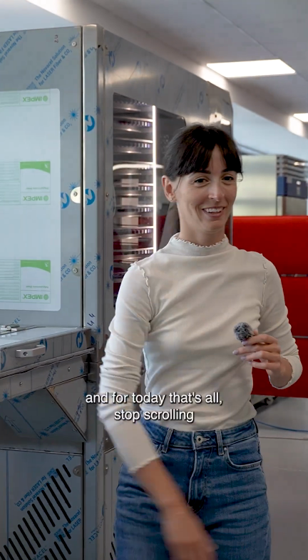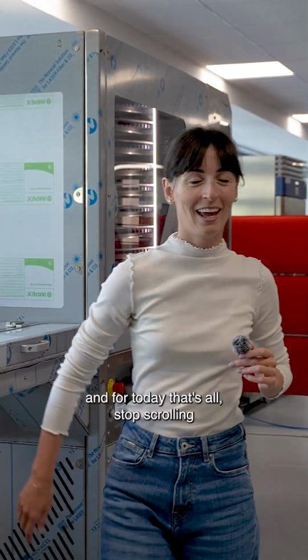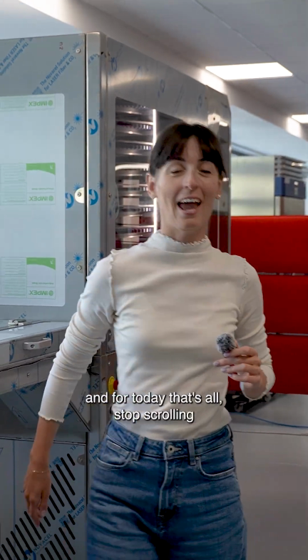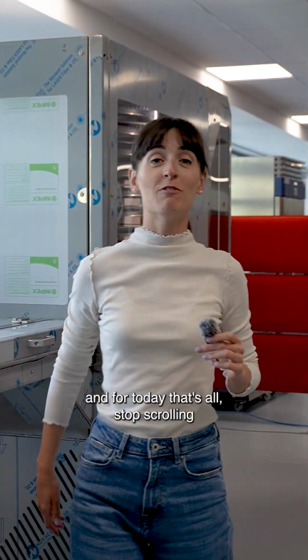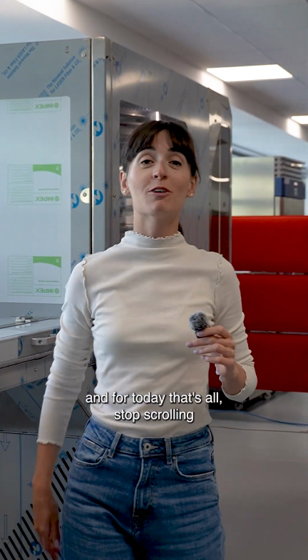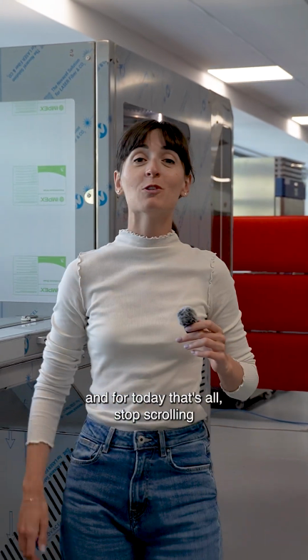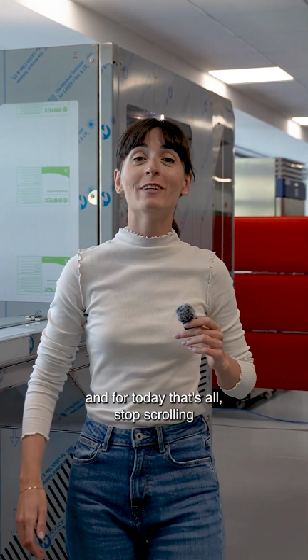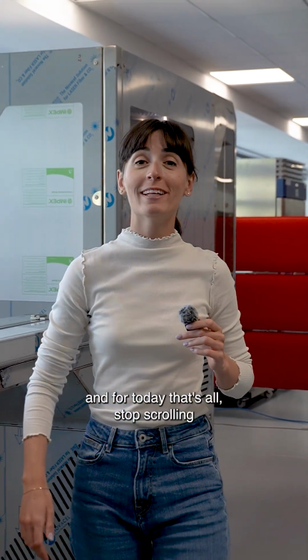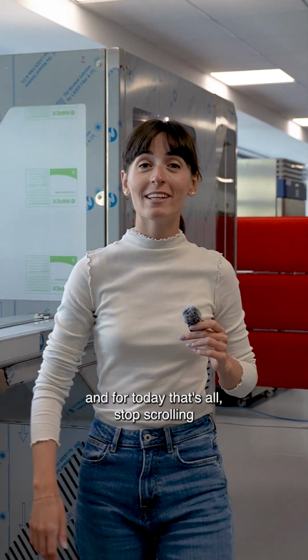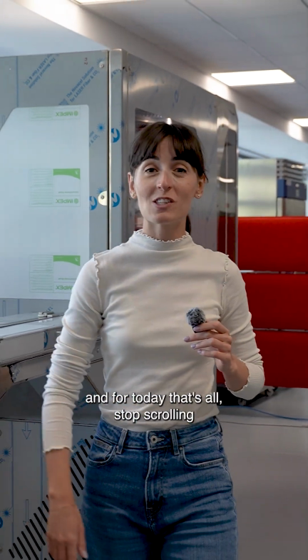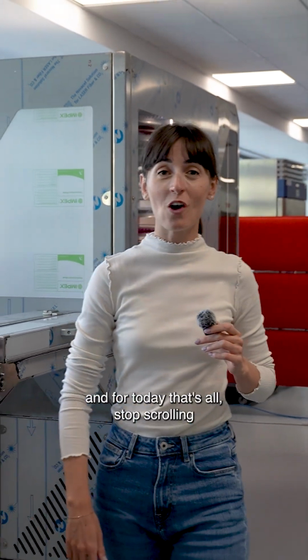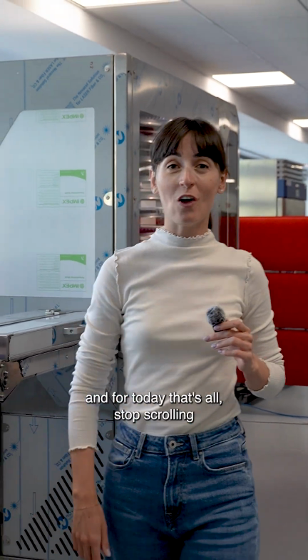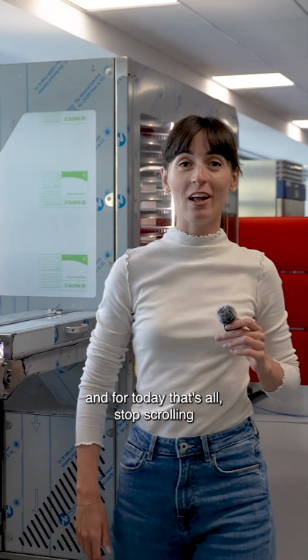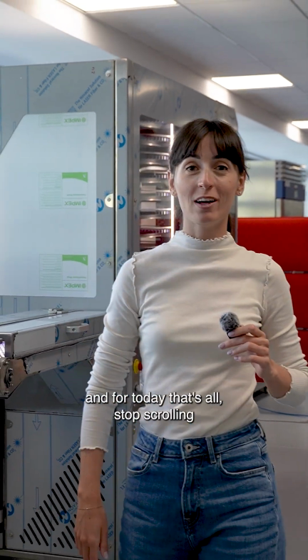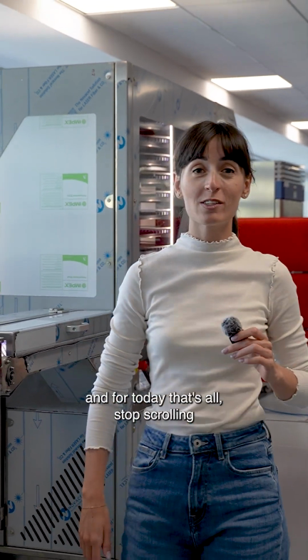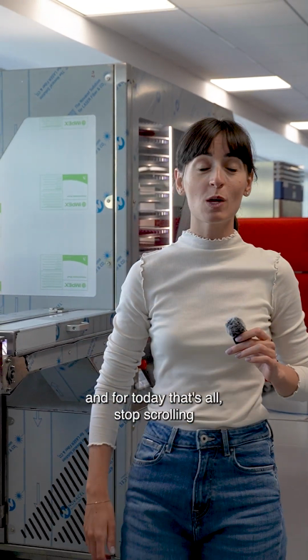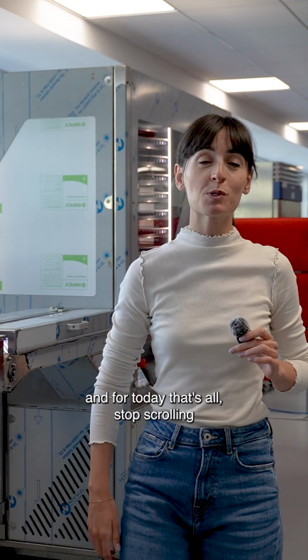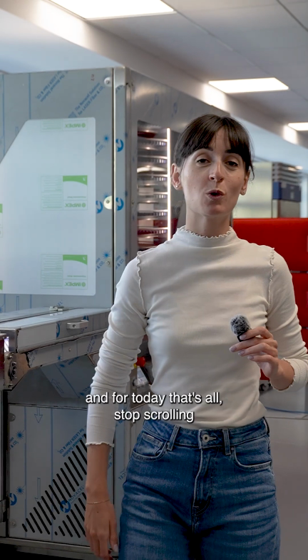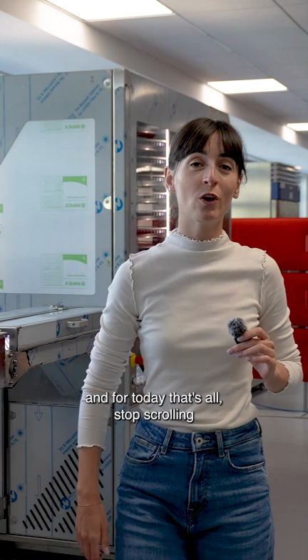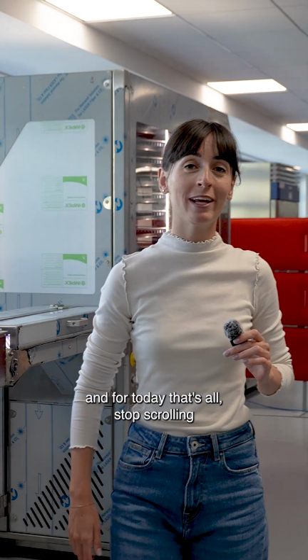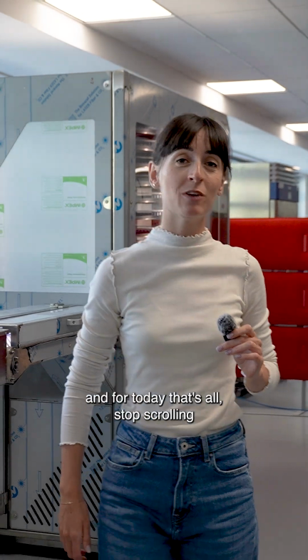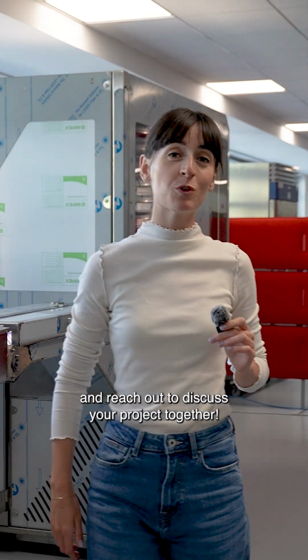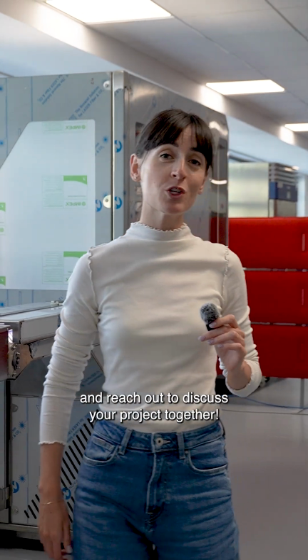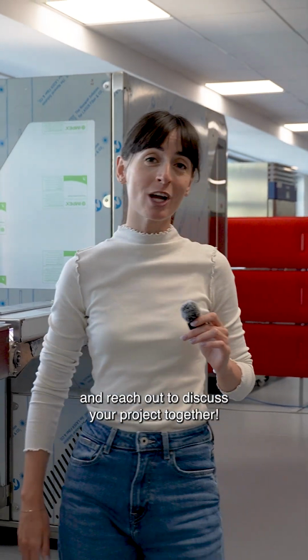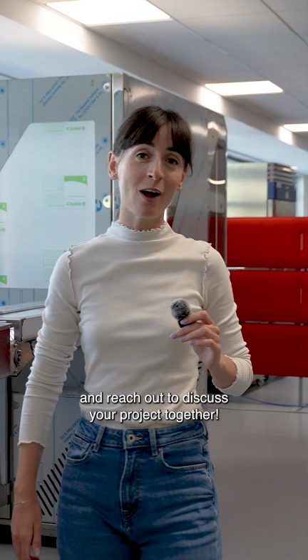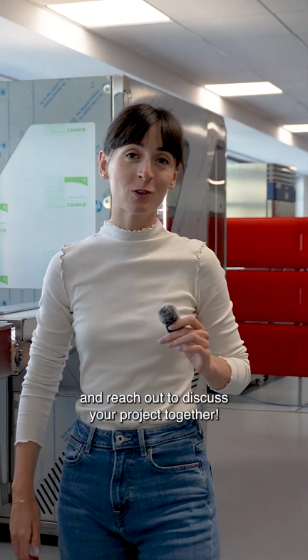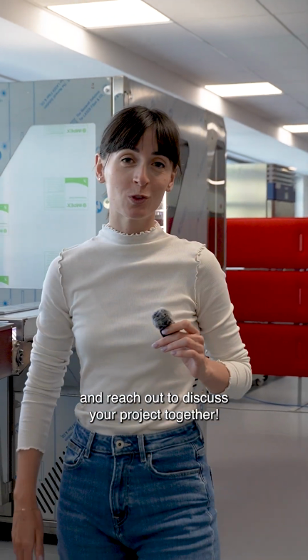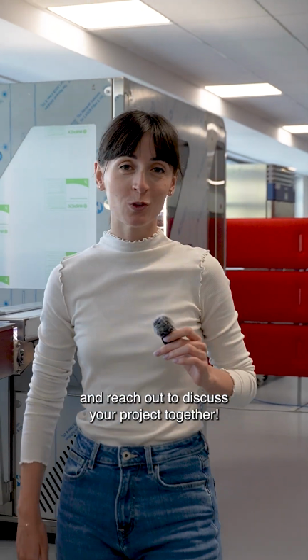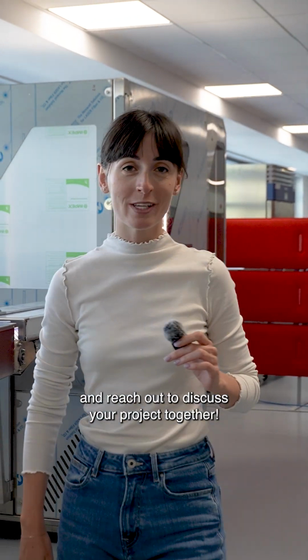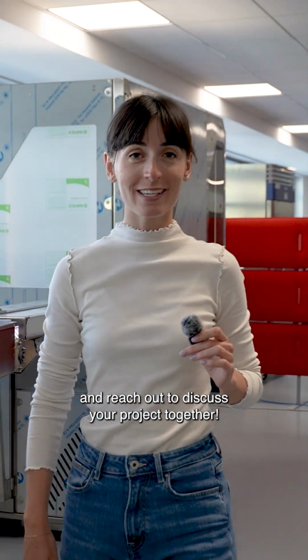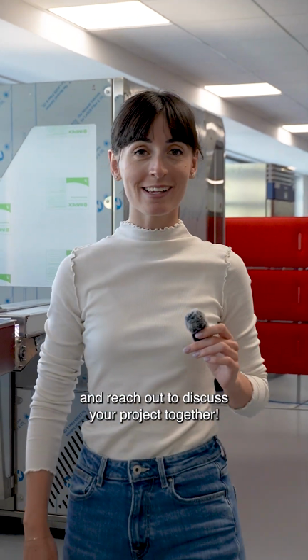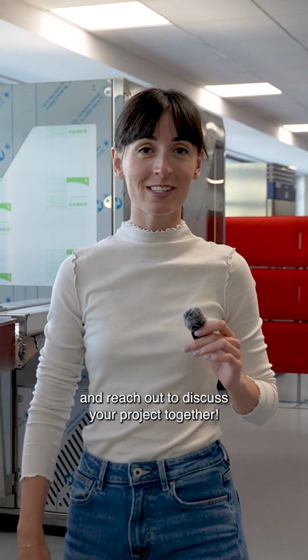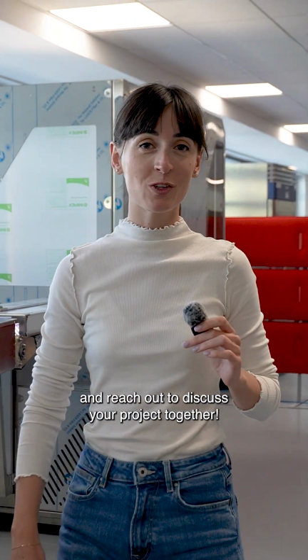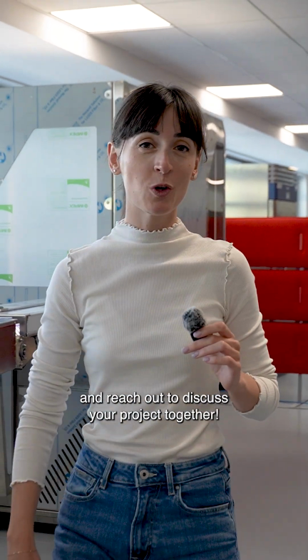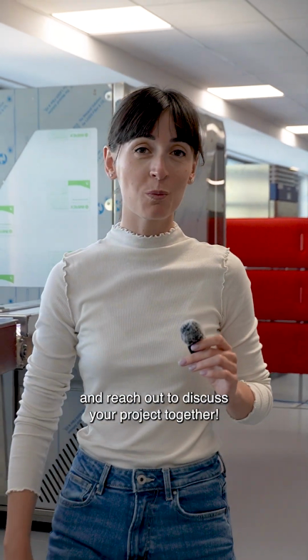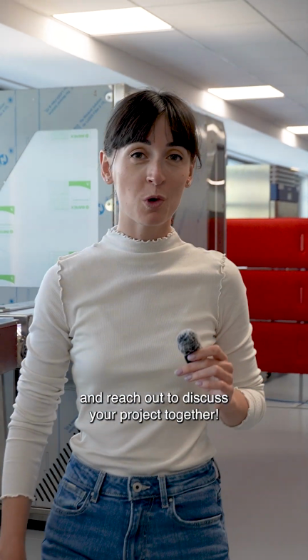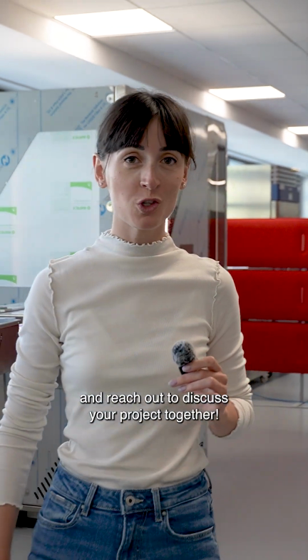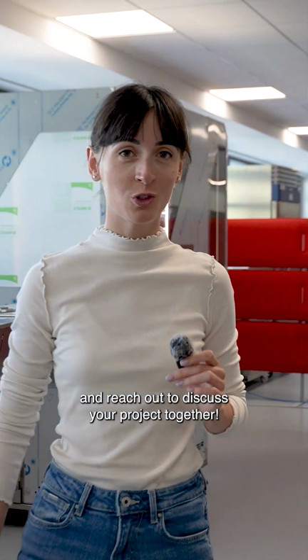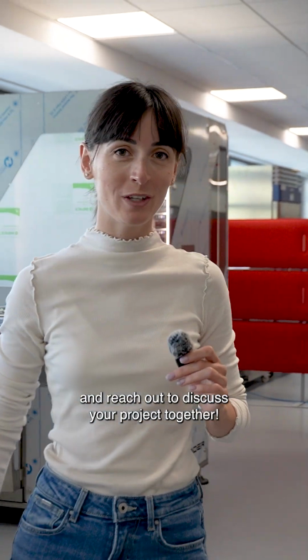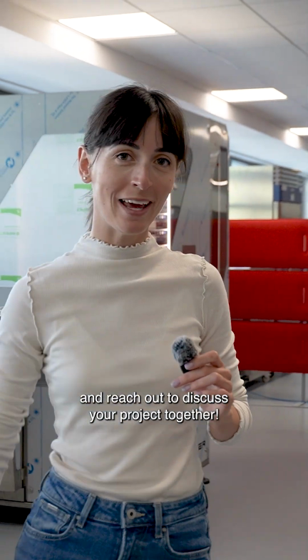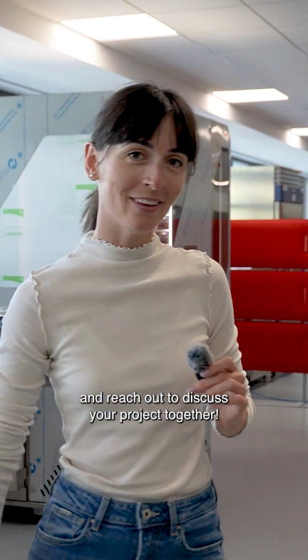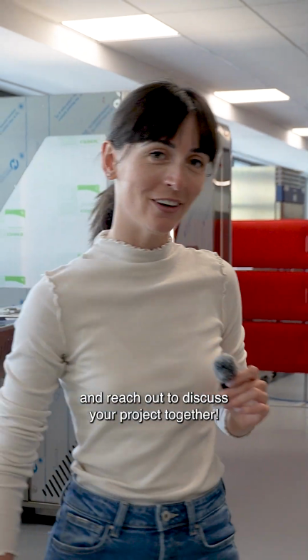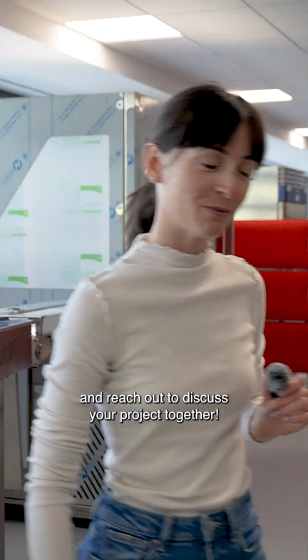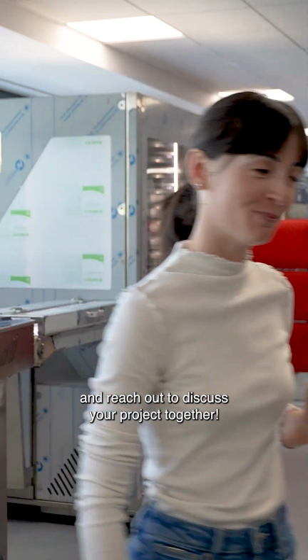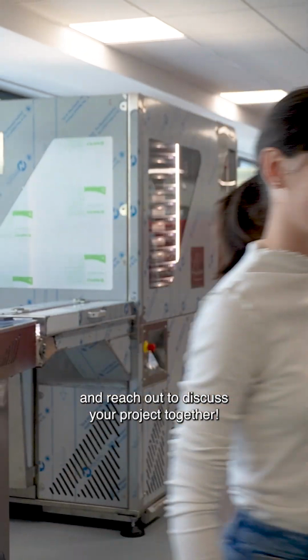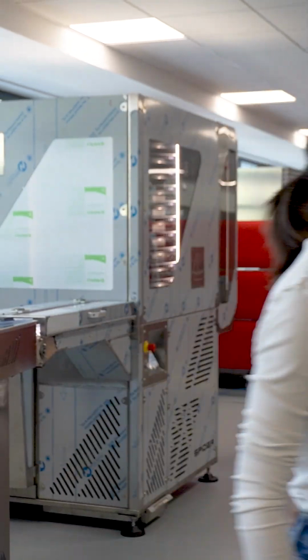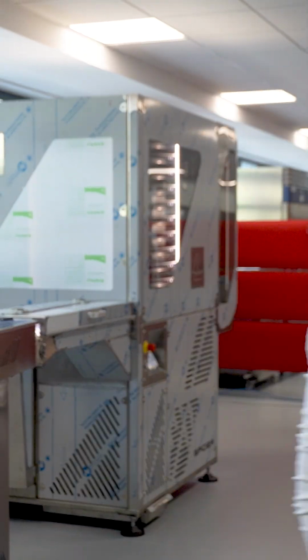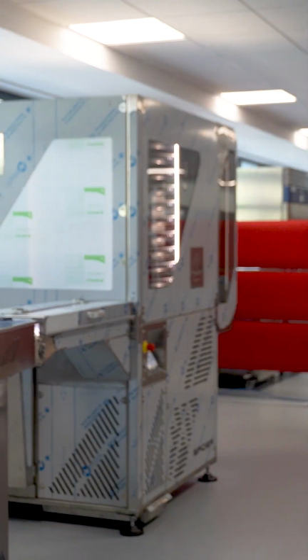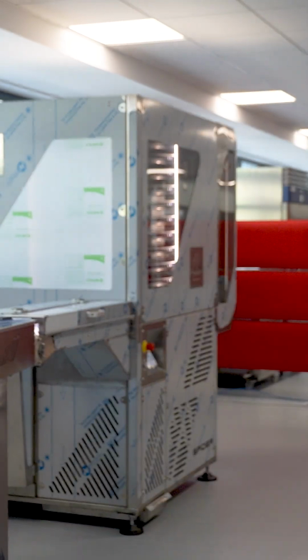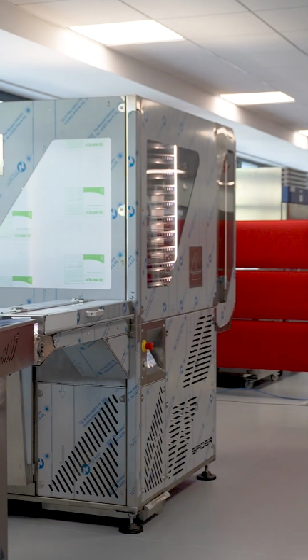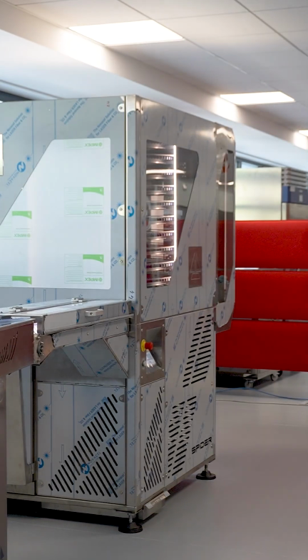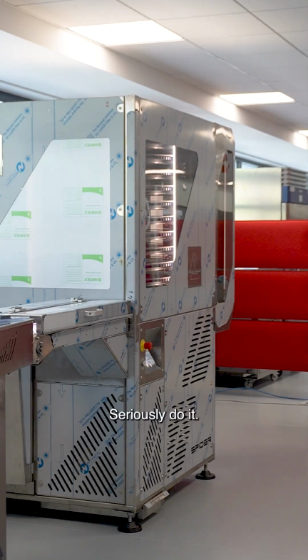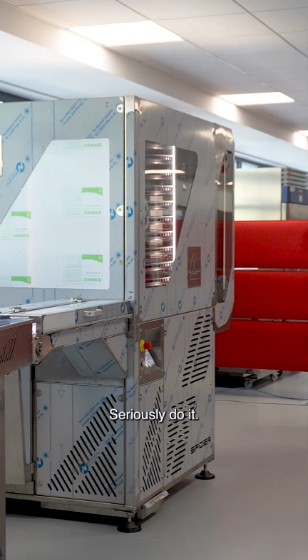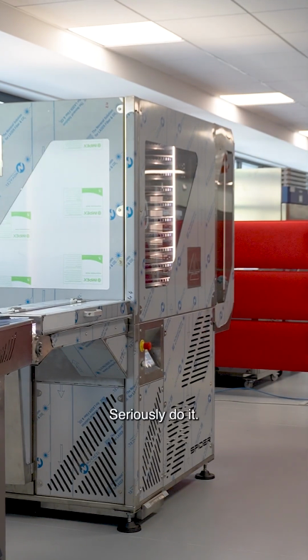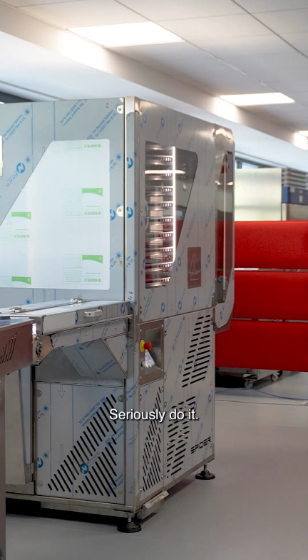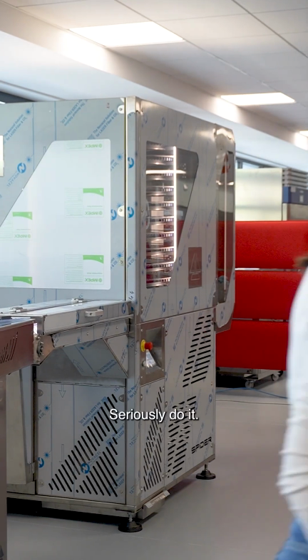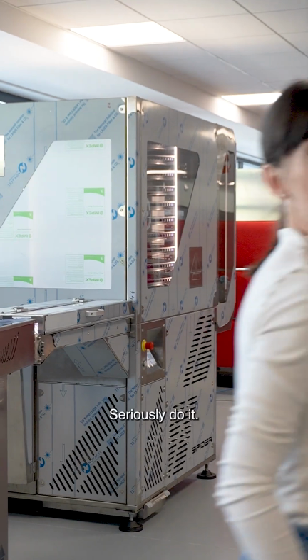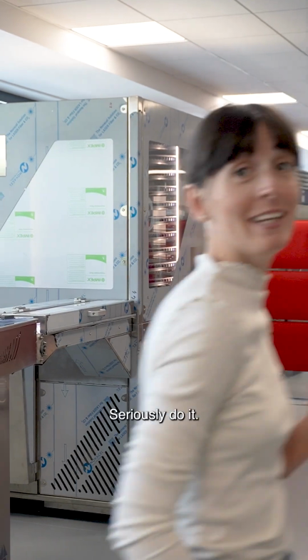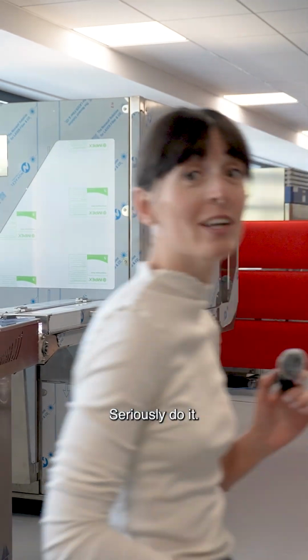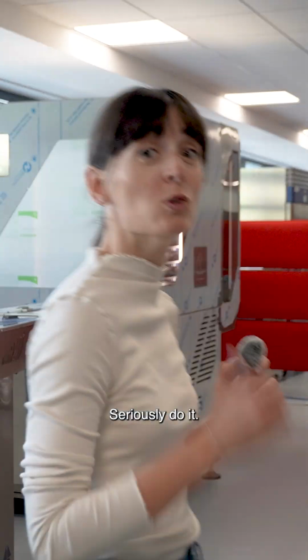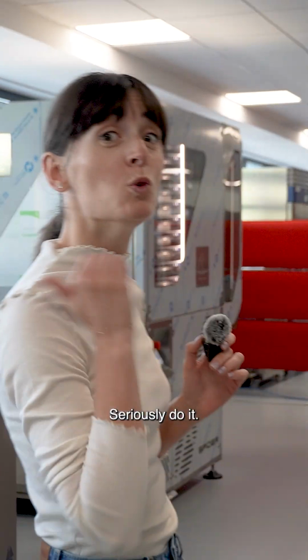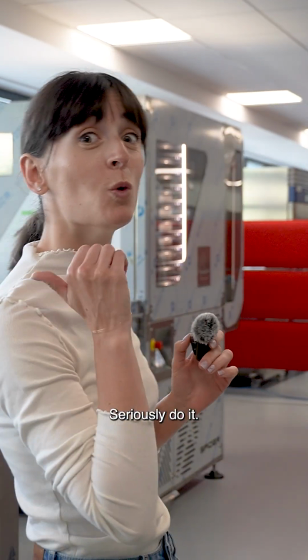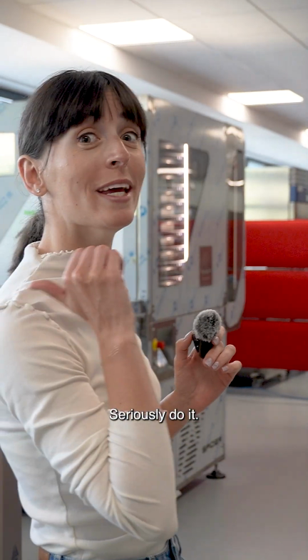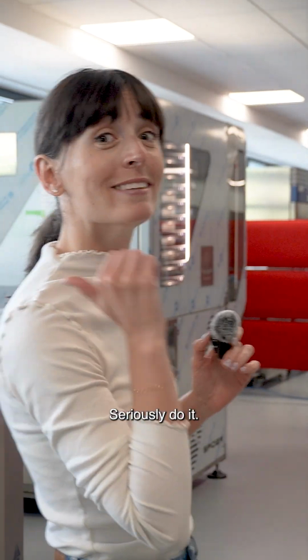And for today, that's all. Stop scrolling and reach out to discuss your project together. Seriously, do it.